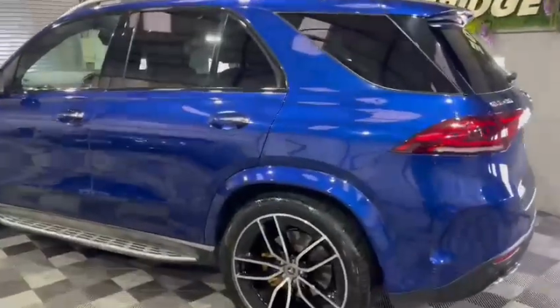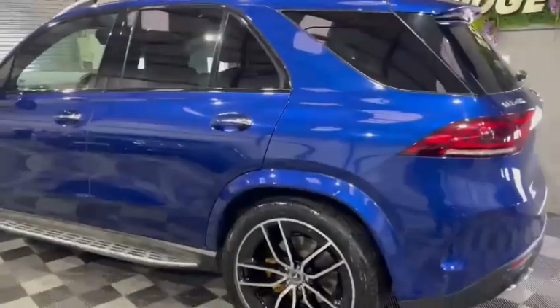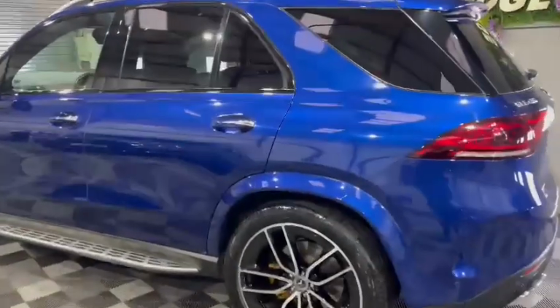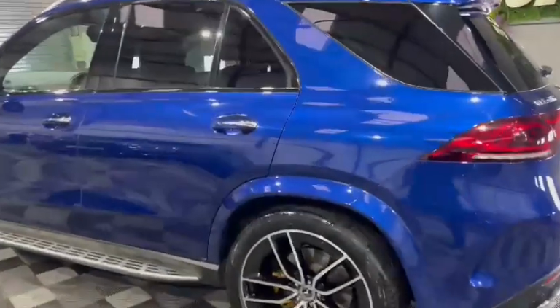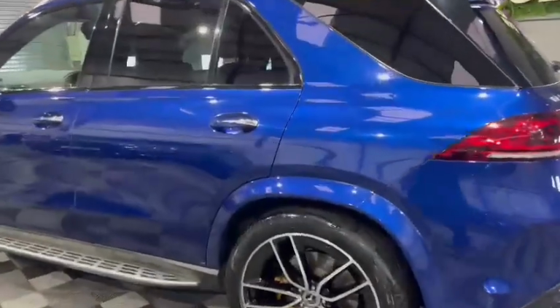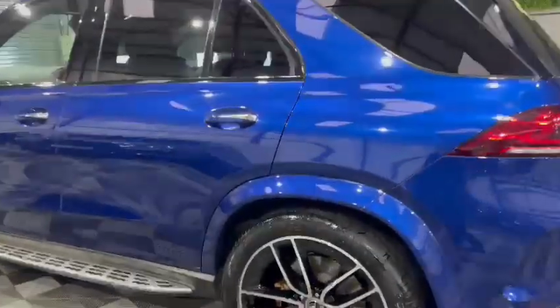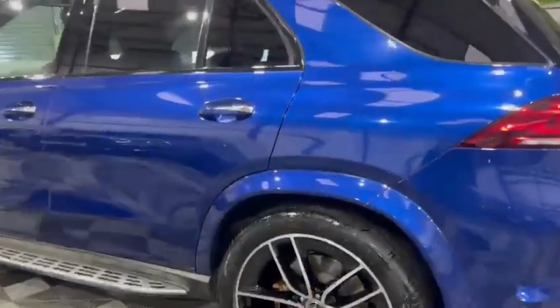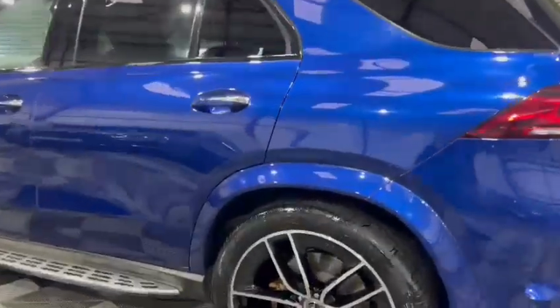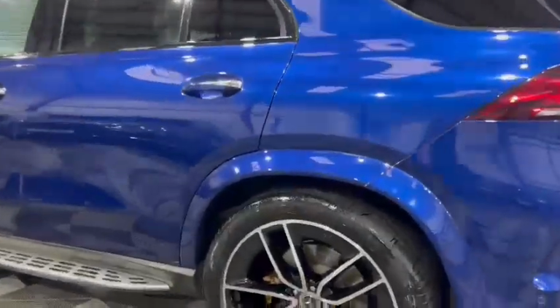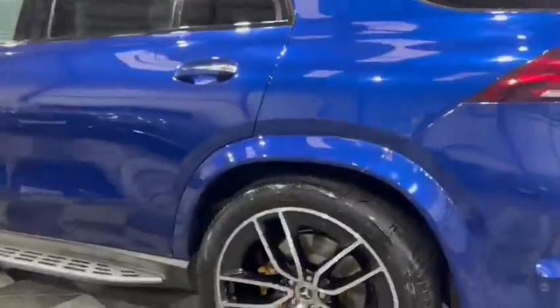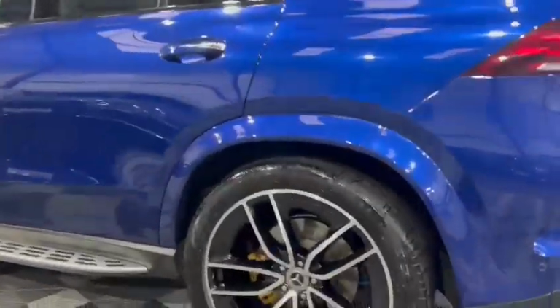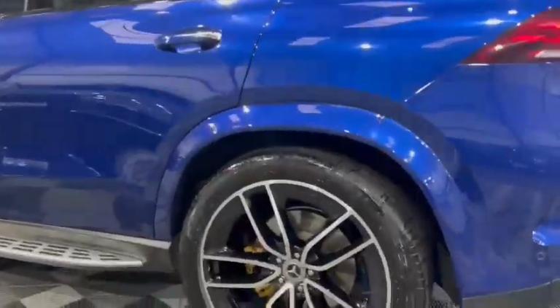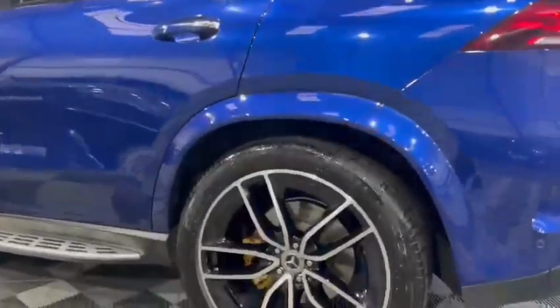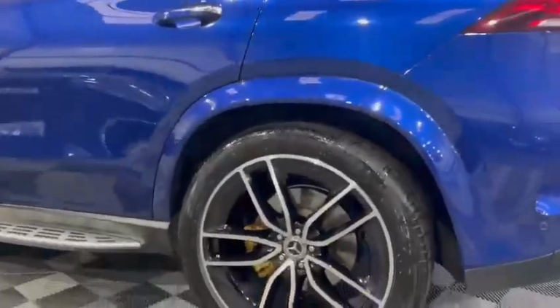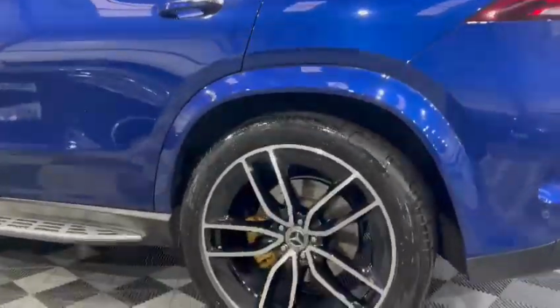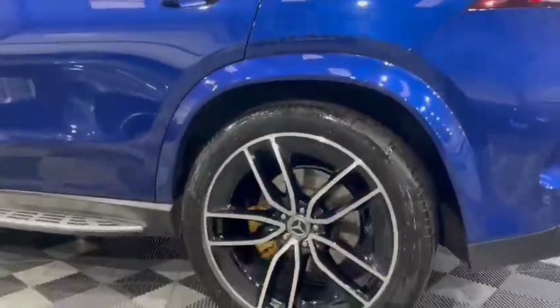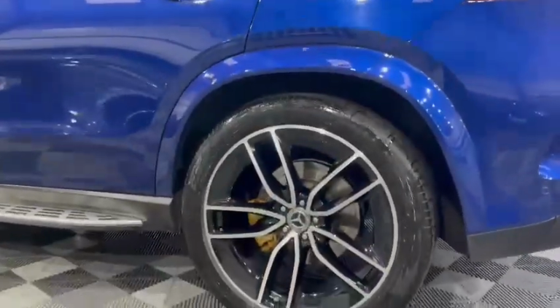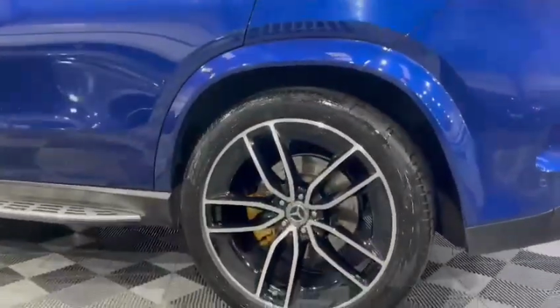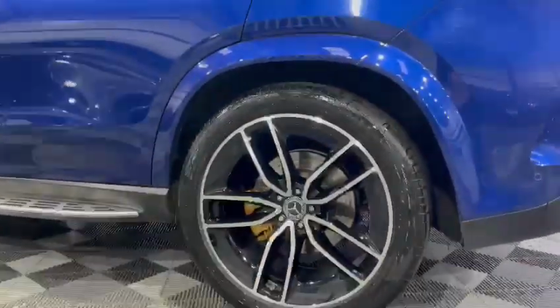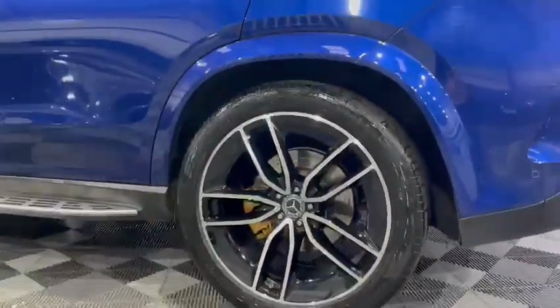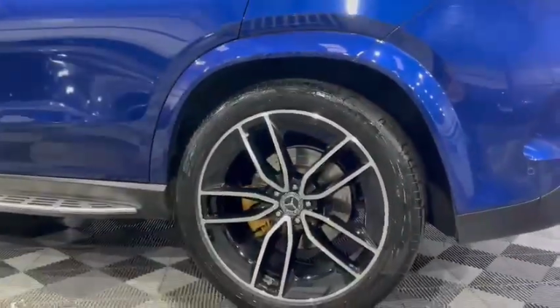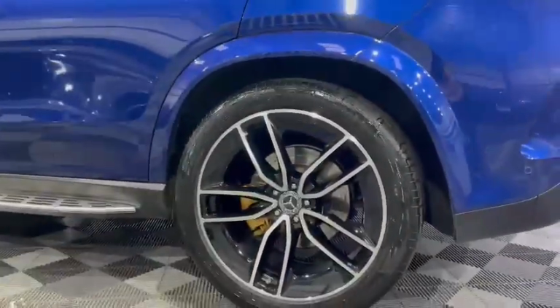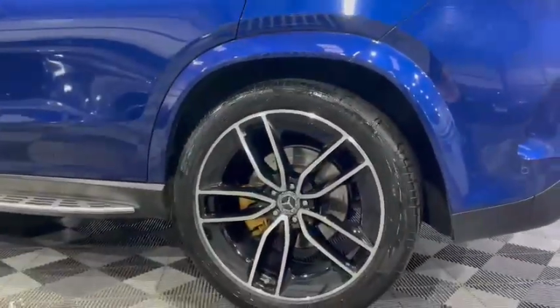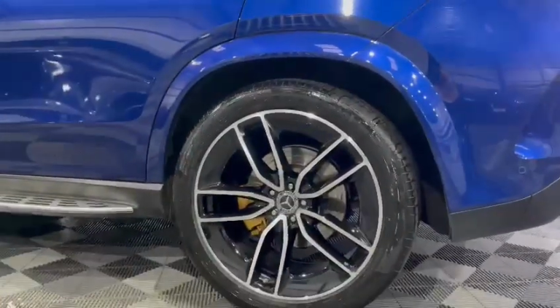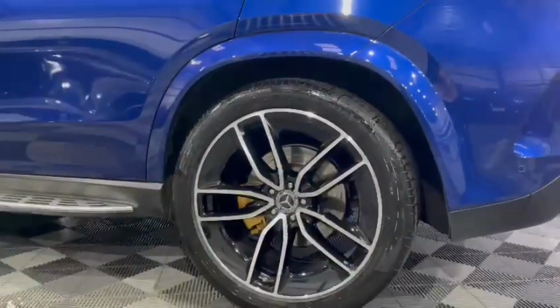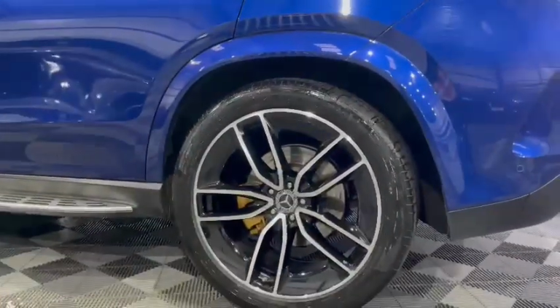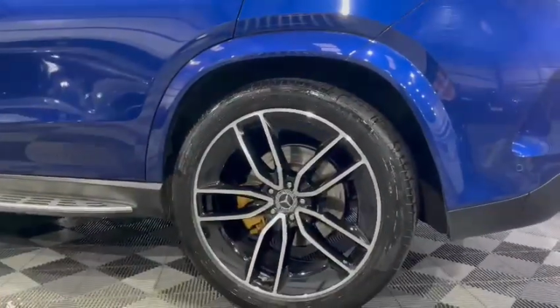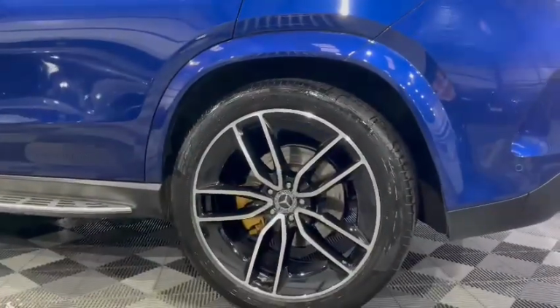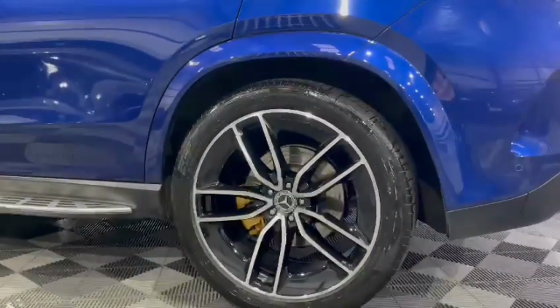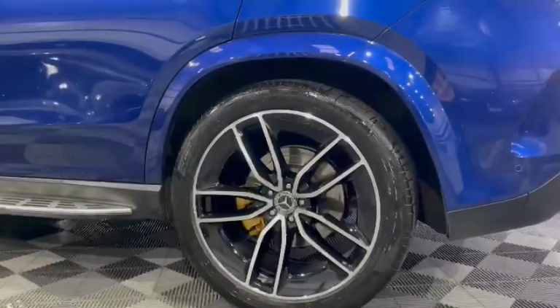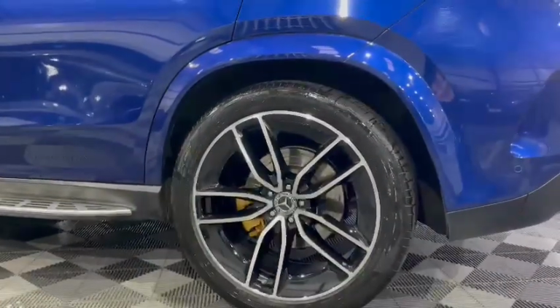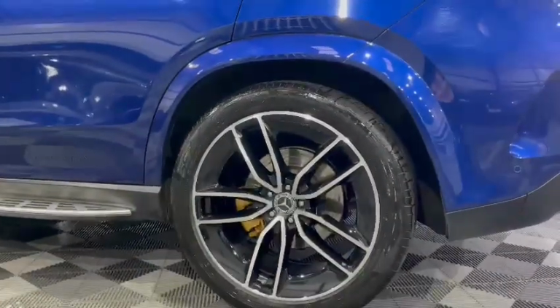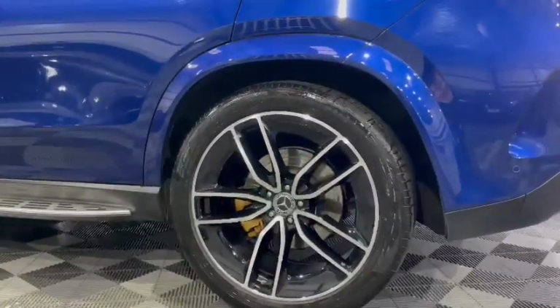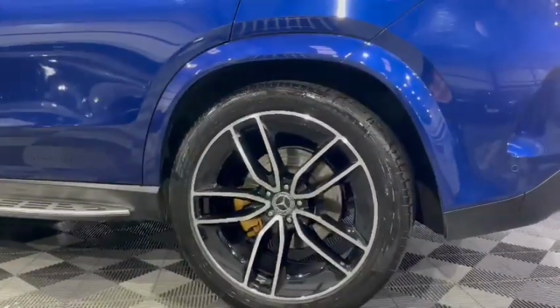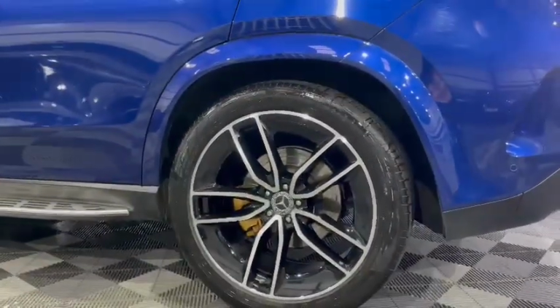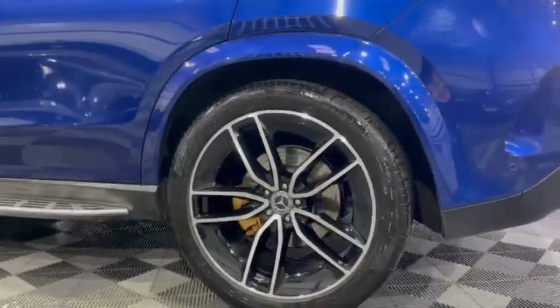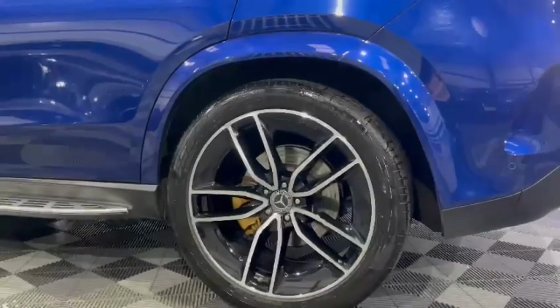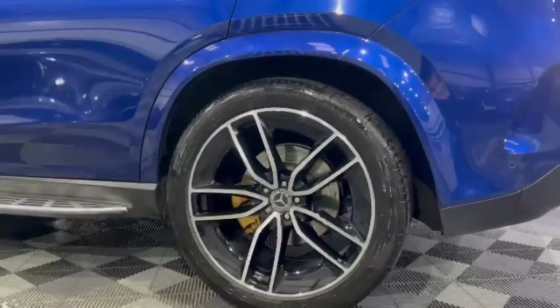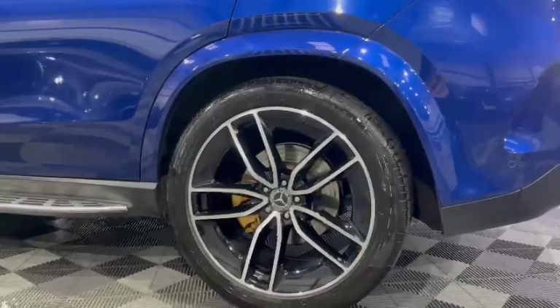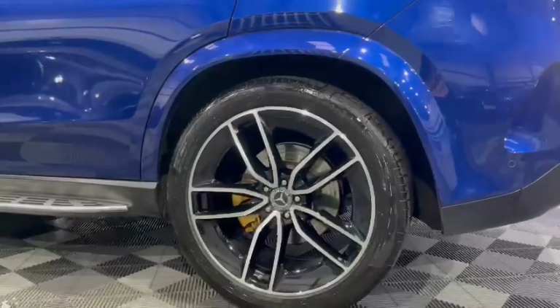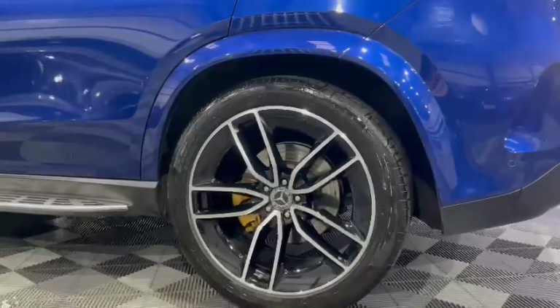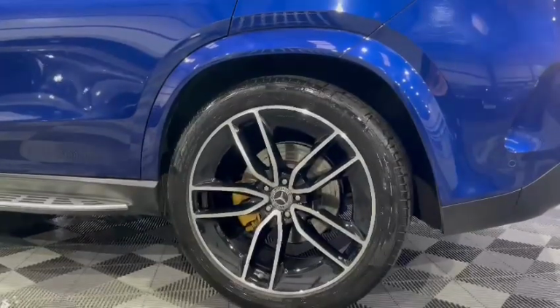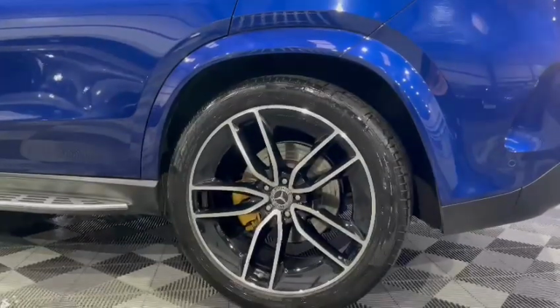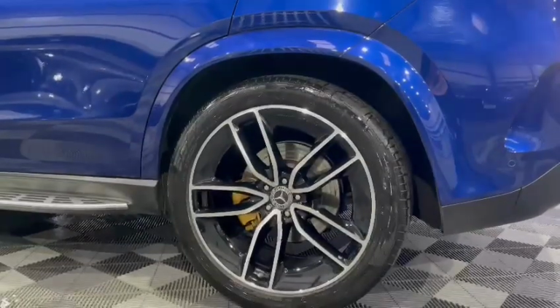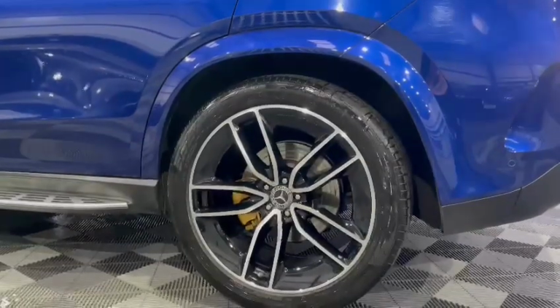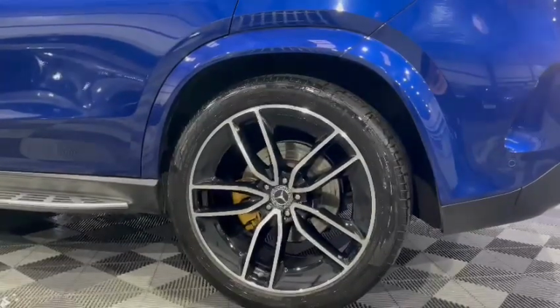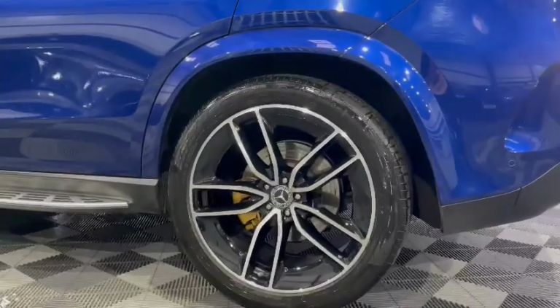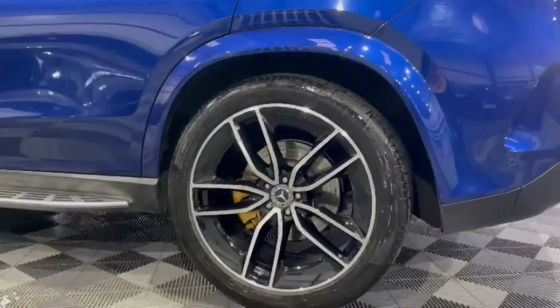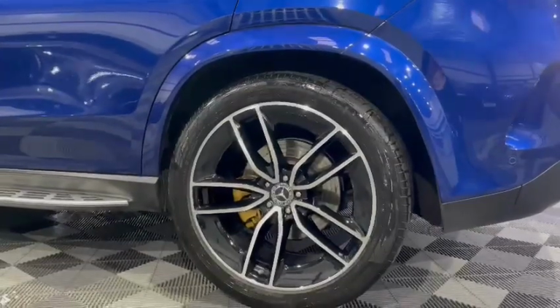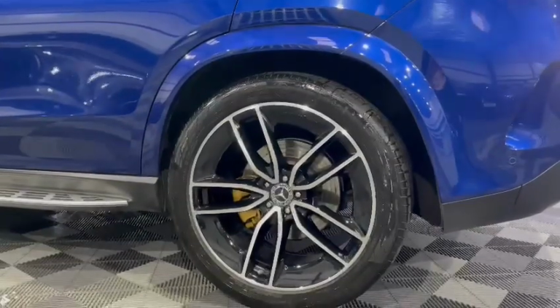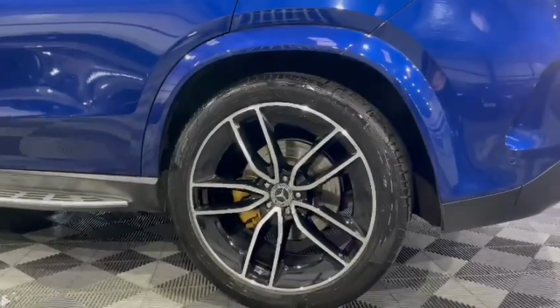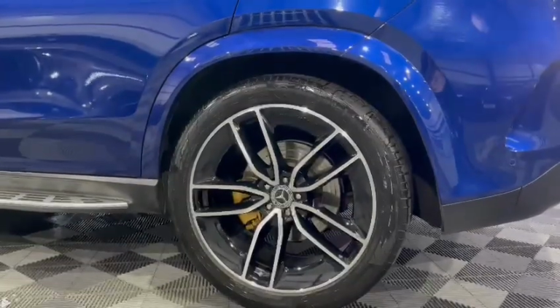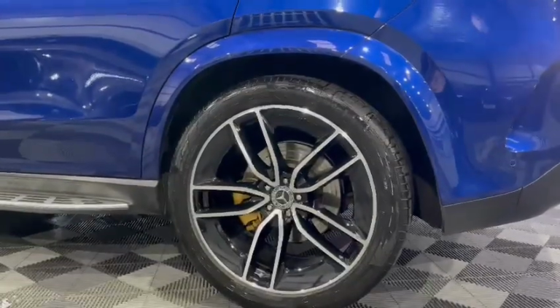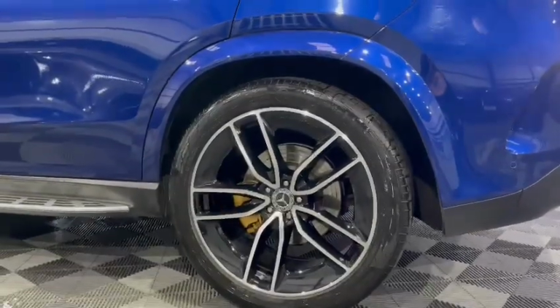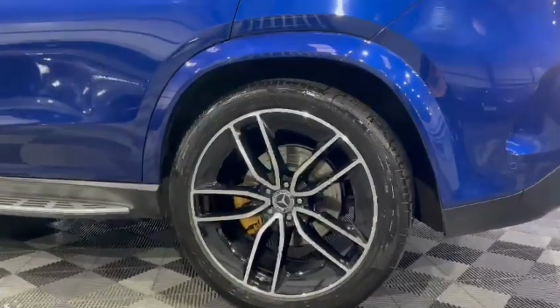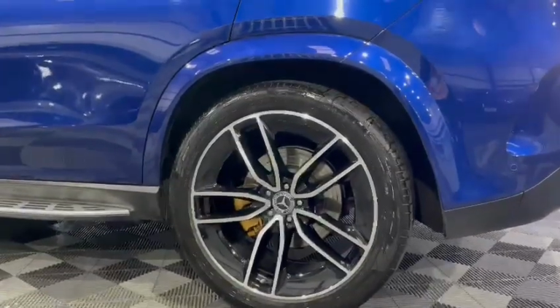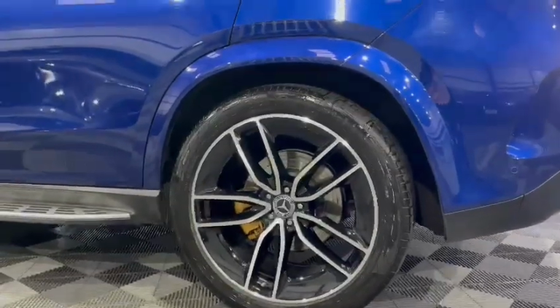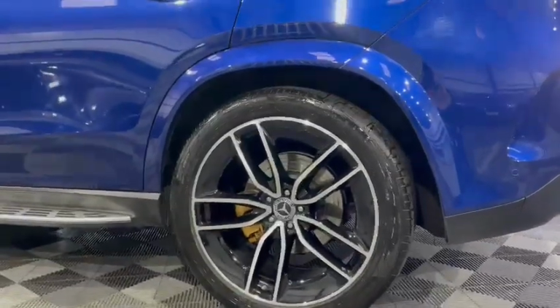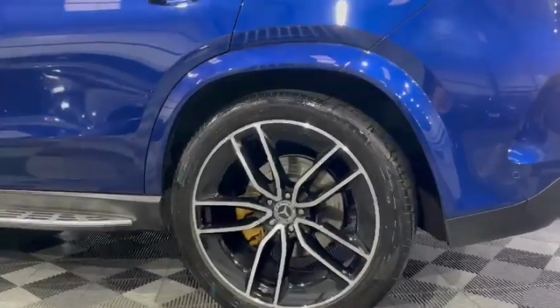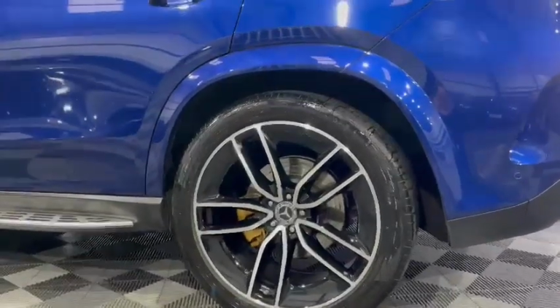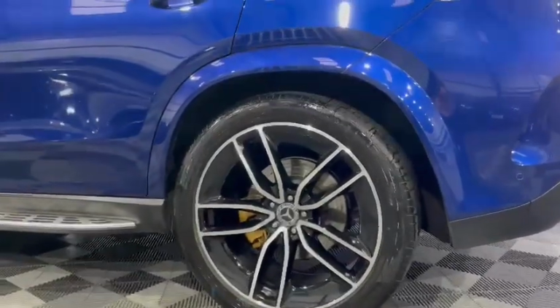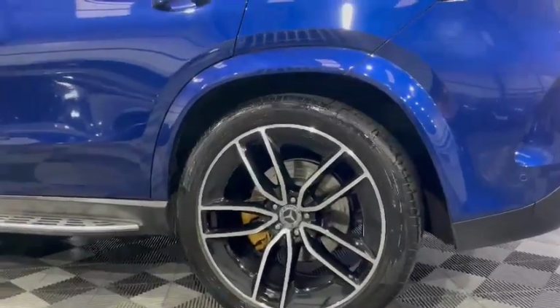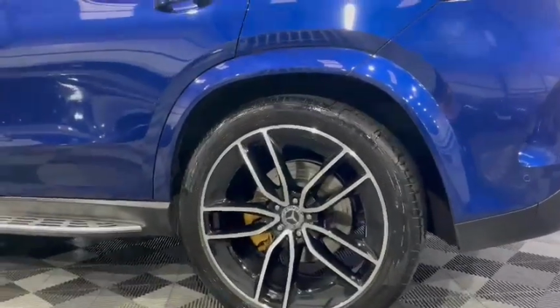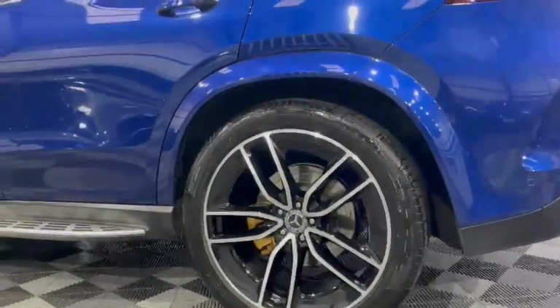Each tyre has got a Continental on there, so it's got four Continental tyres, all with fantastic tread between six and seven millimetres.